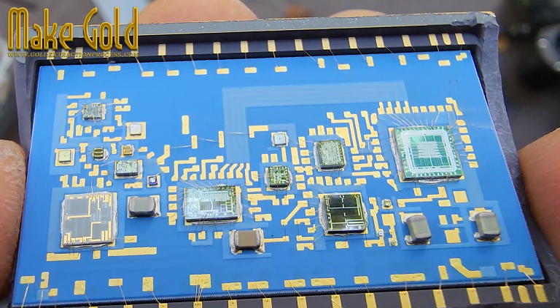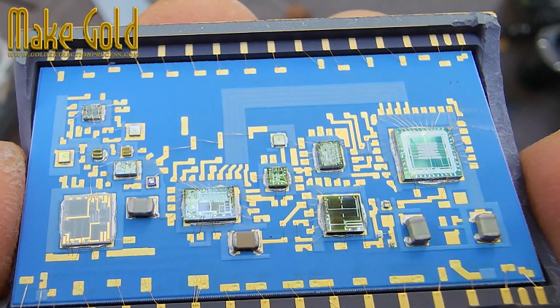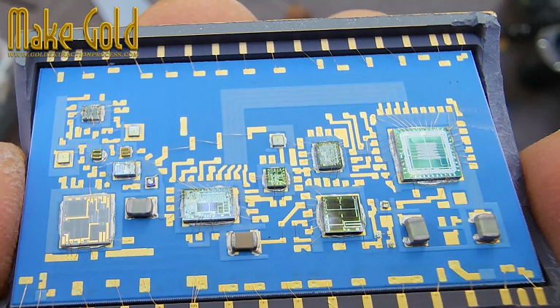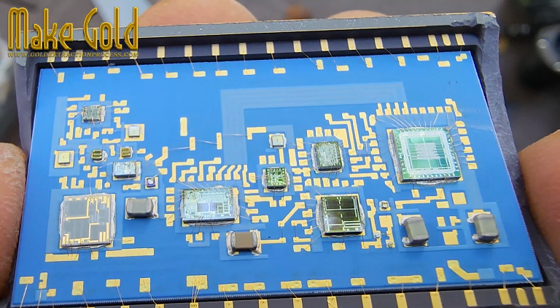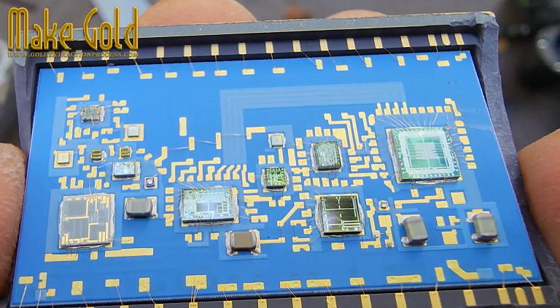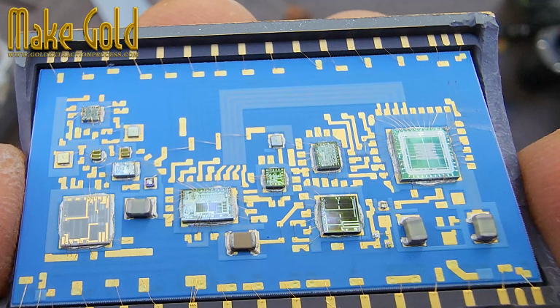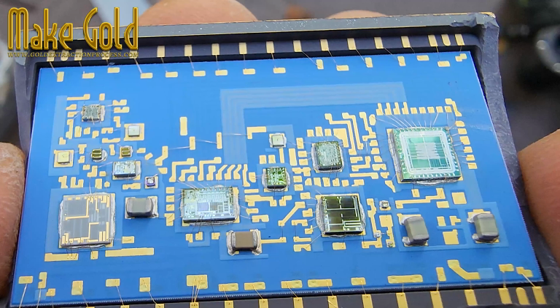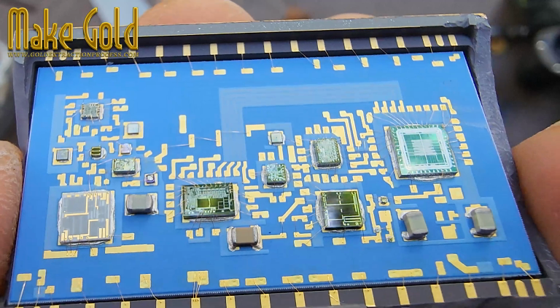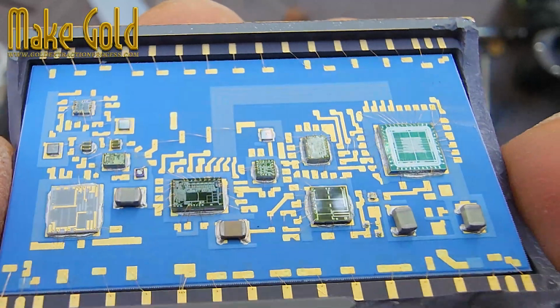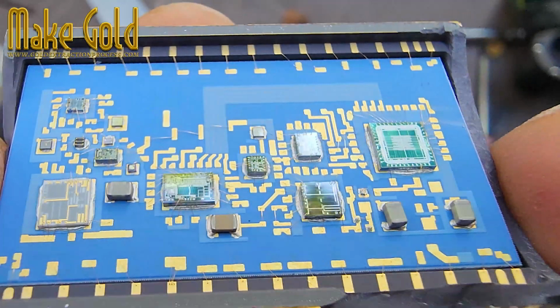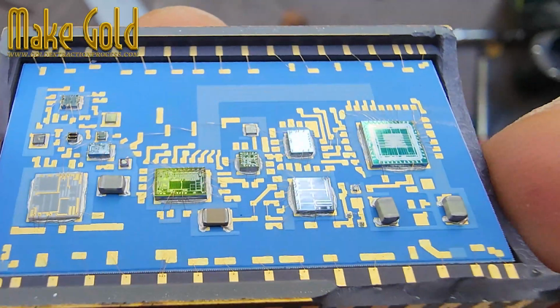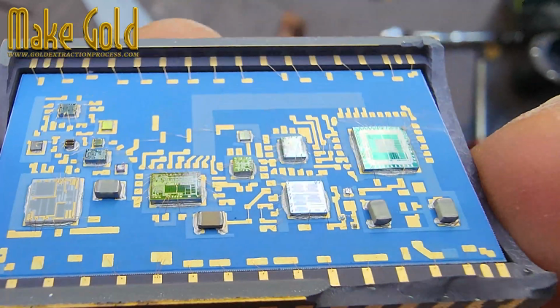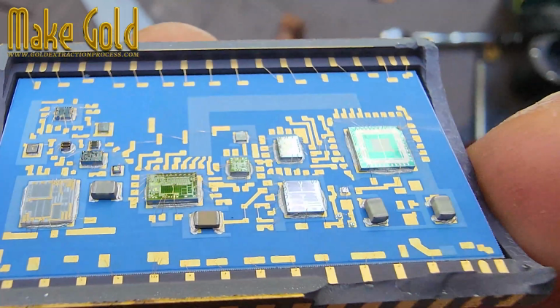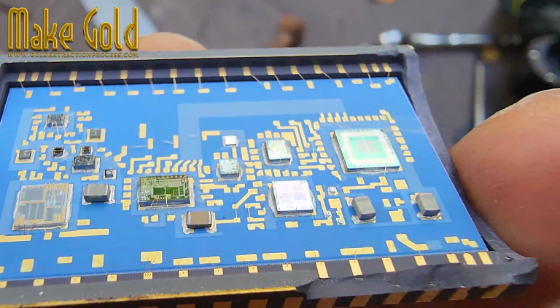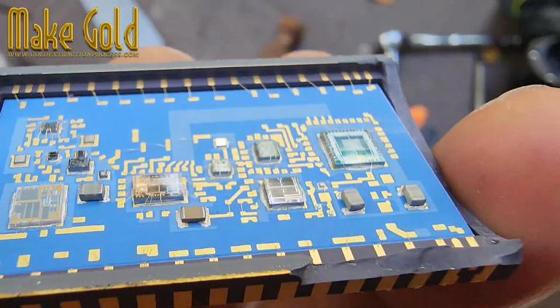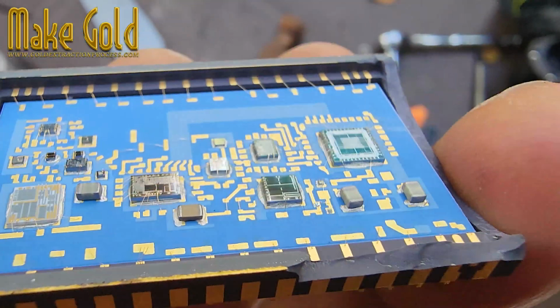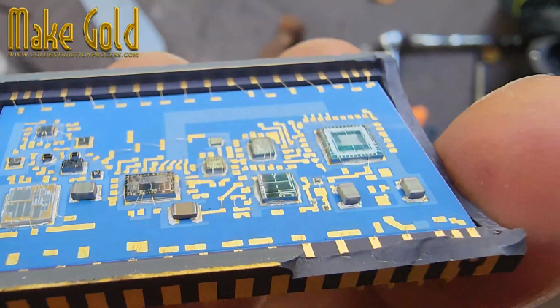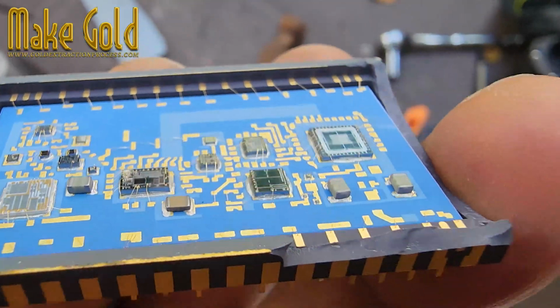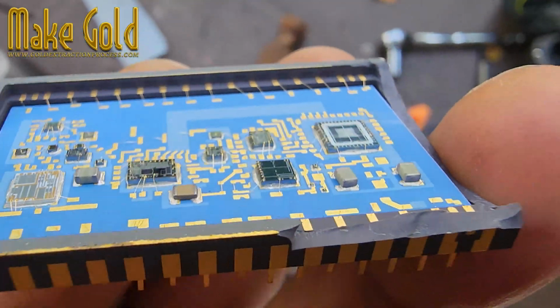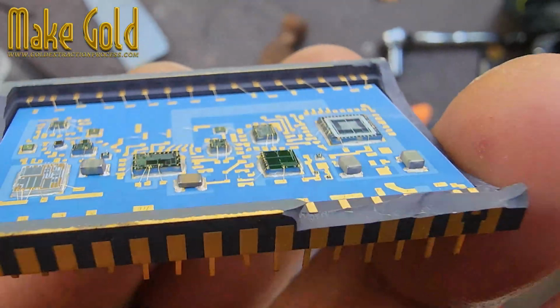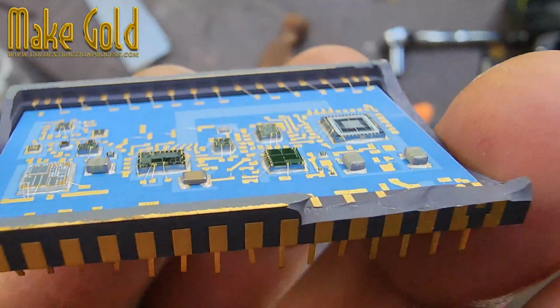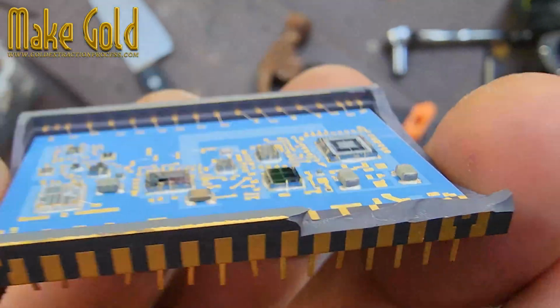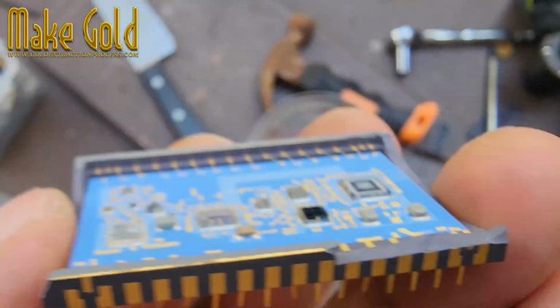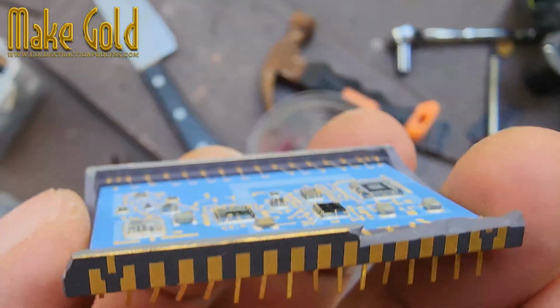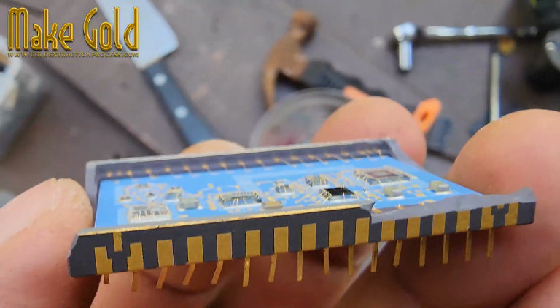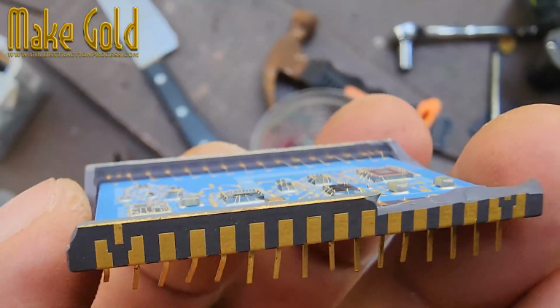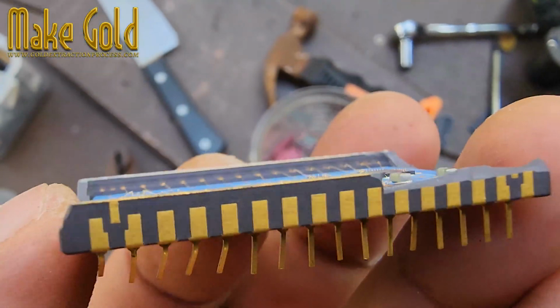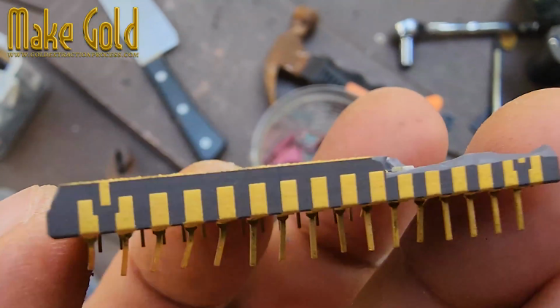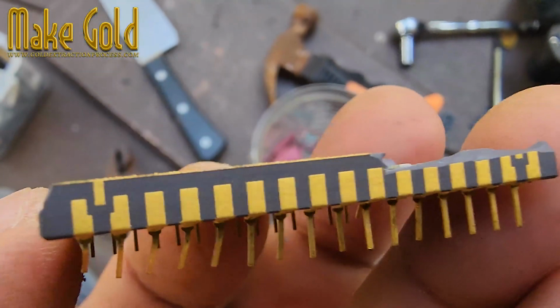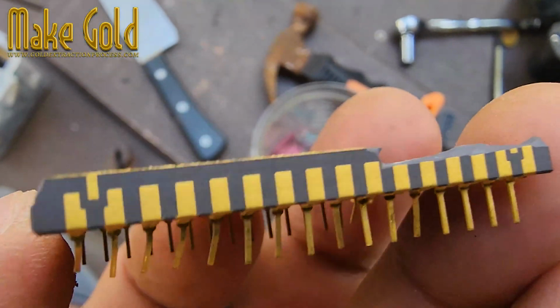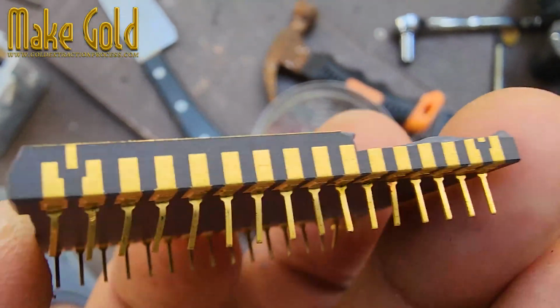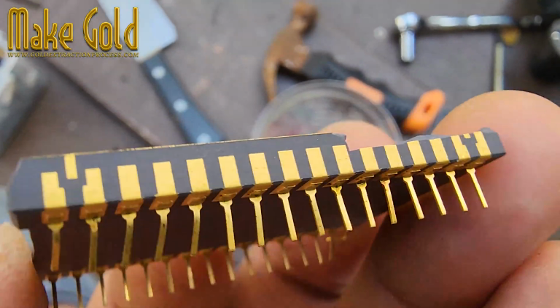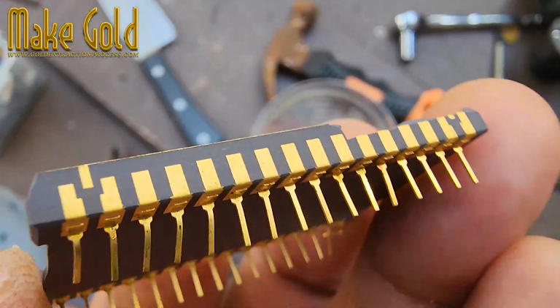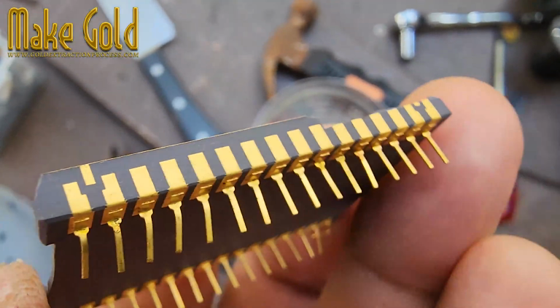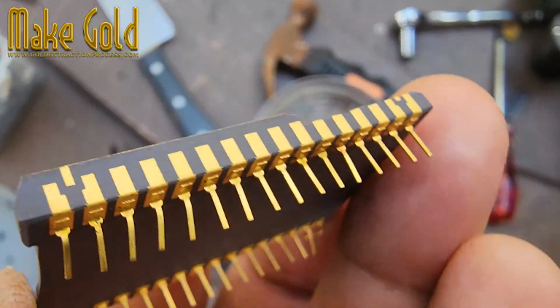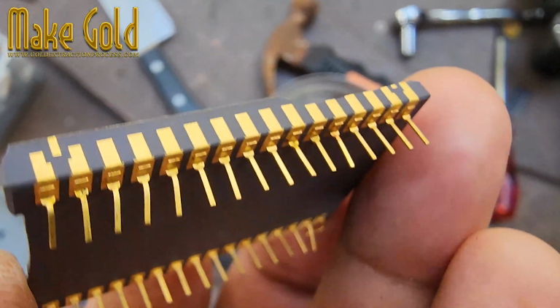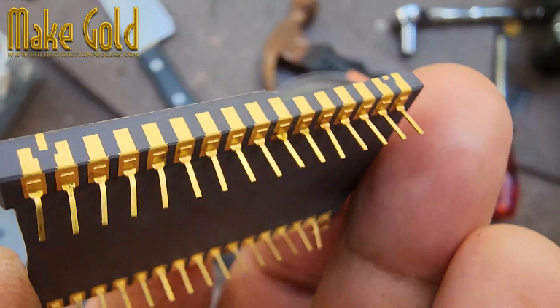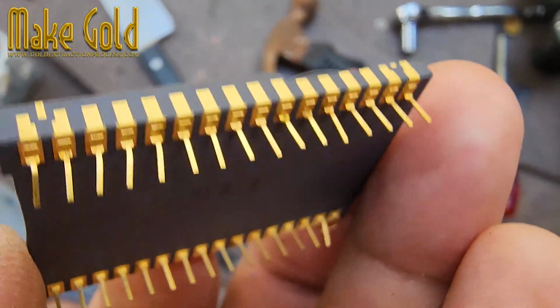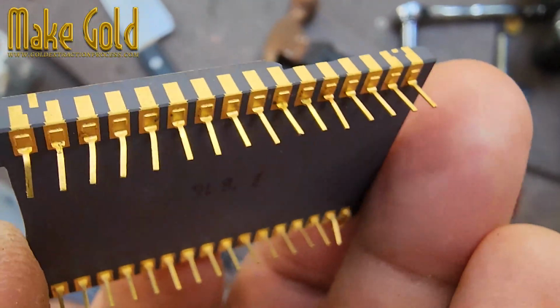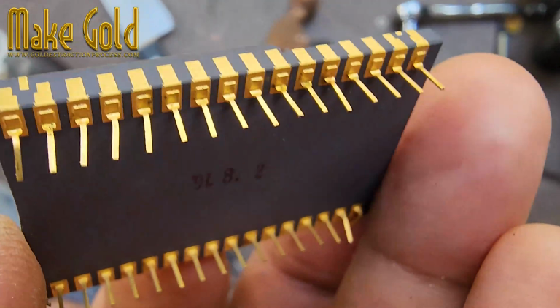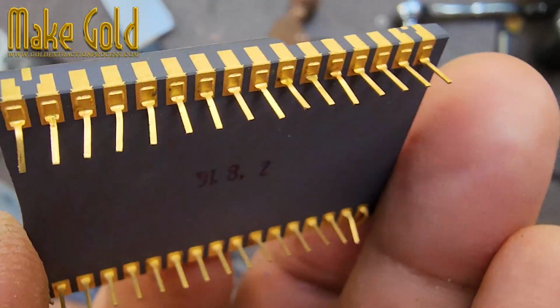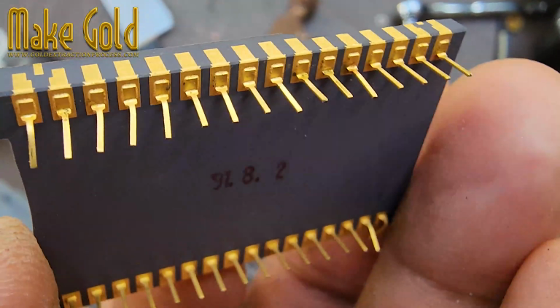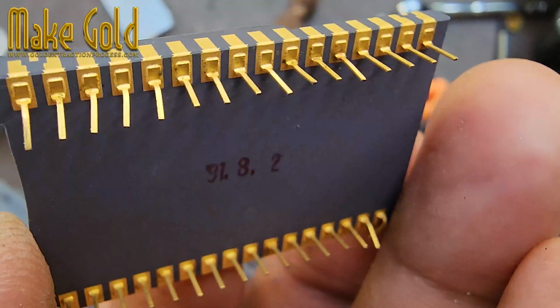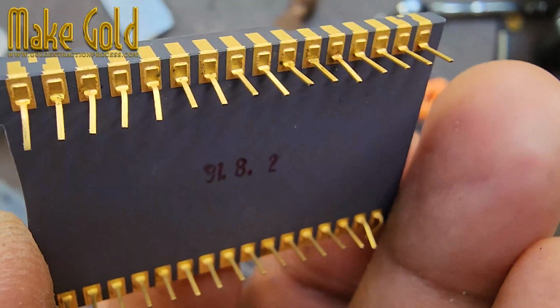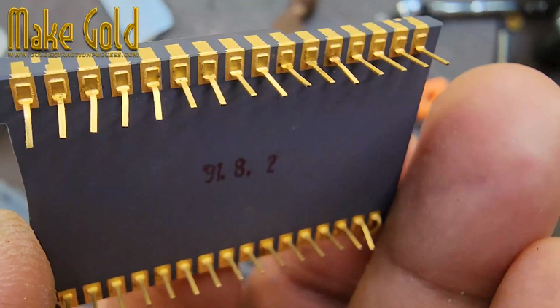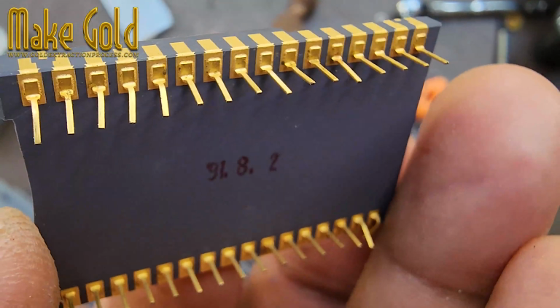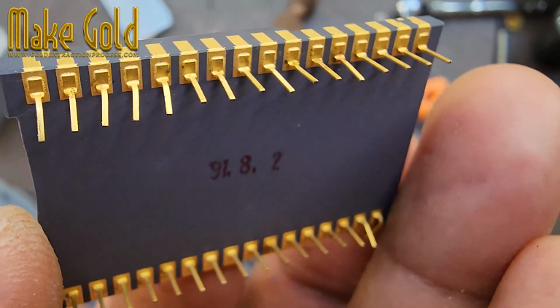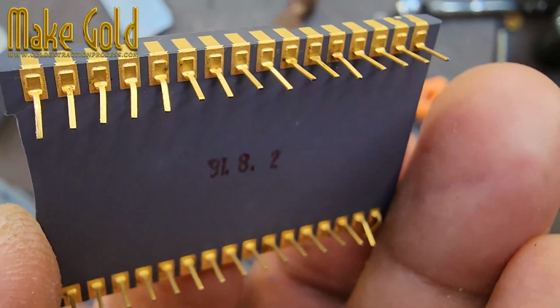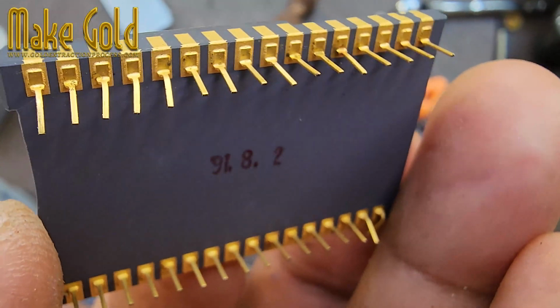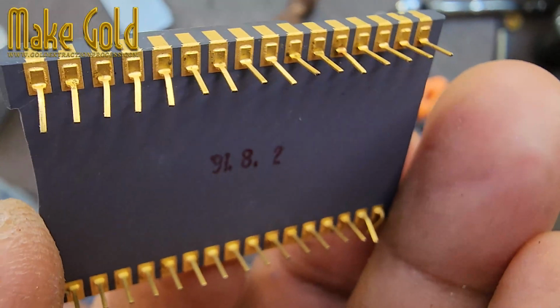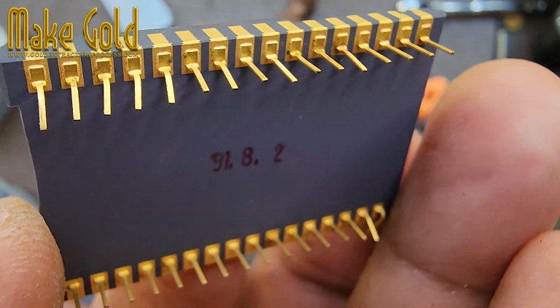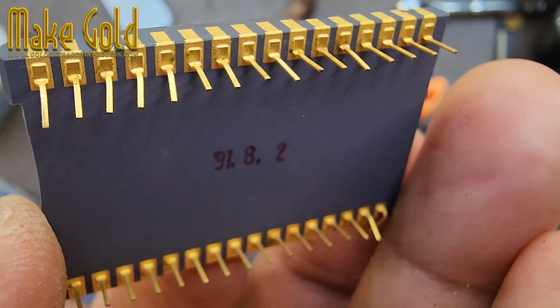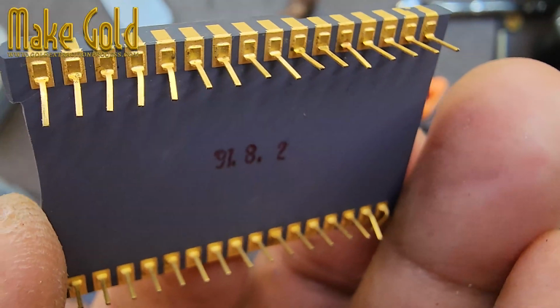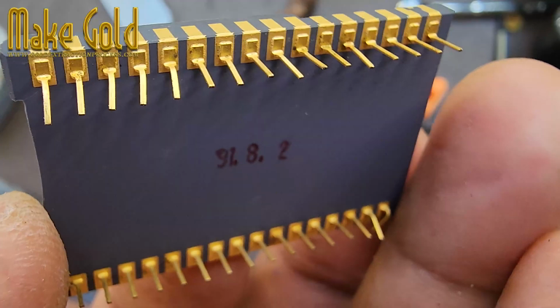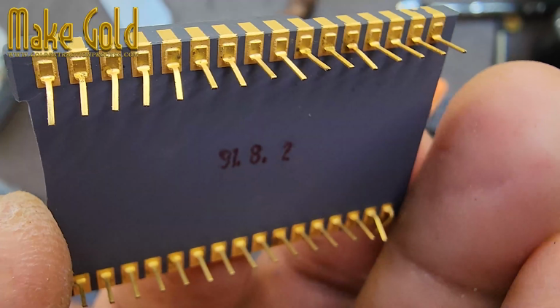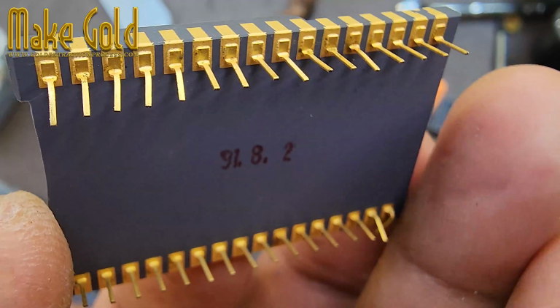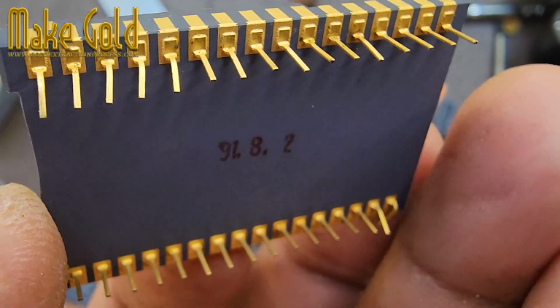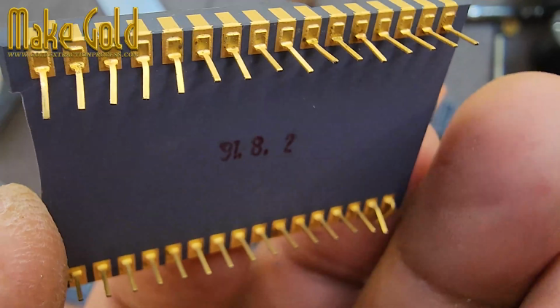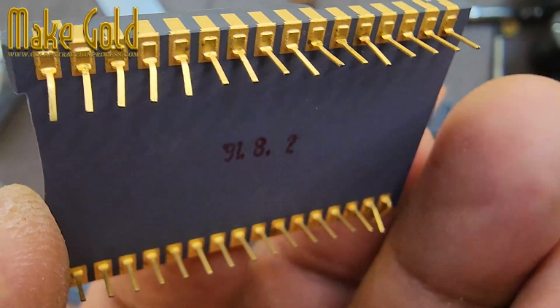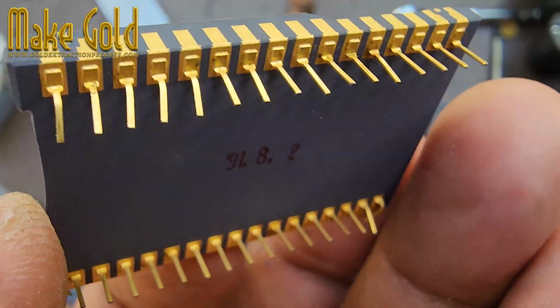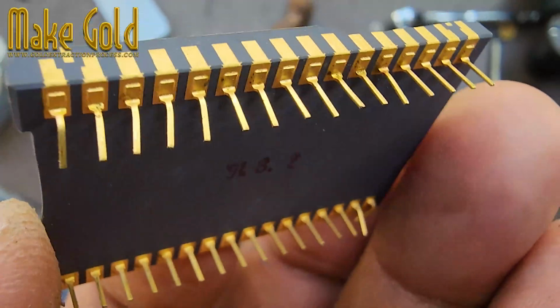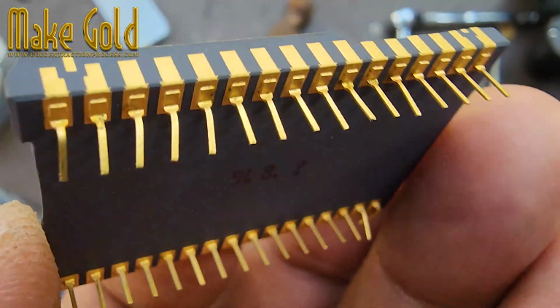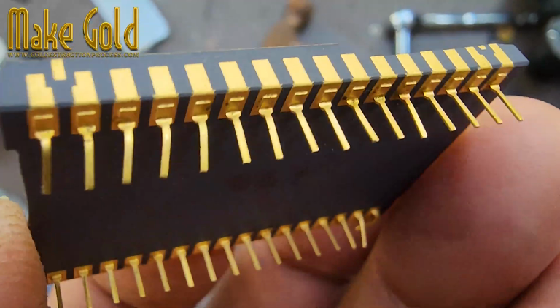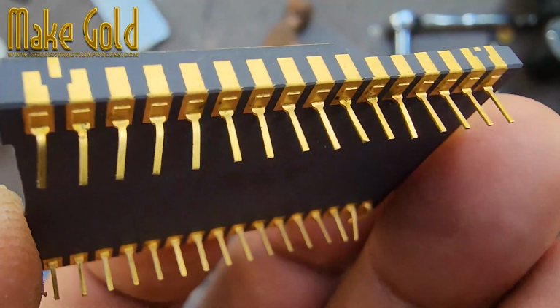Don't throw old electronics away. Recycle, recover, and reclaim the gold inside.